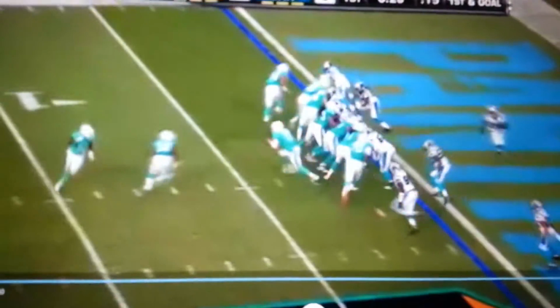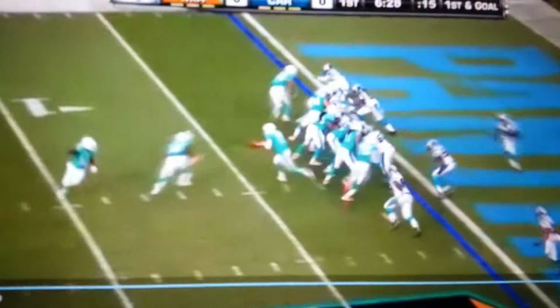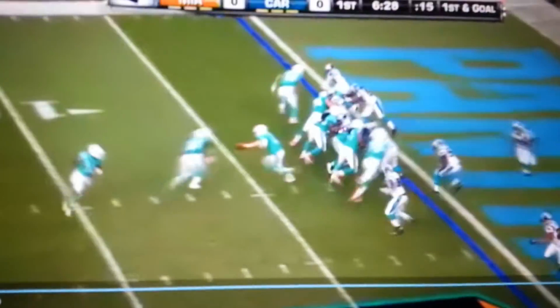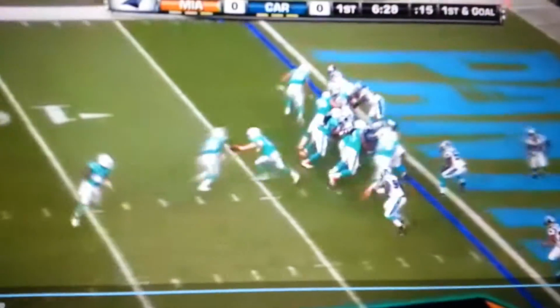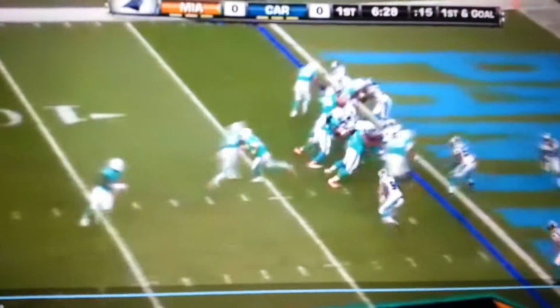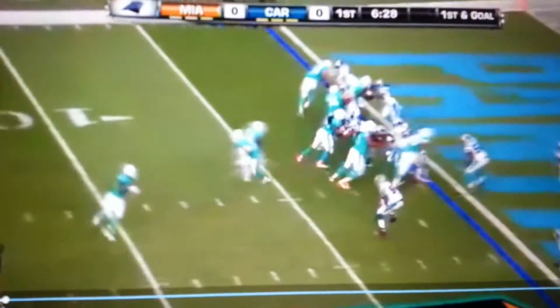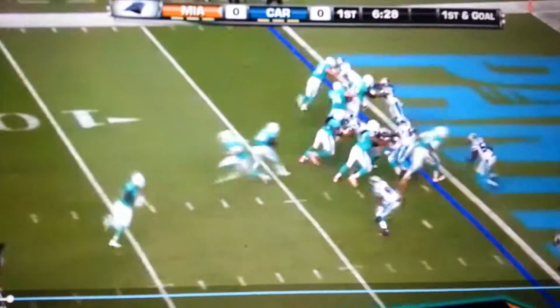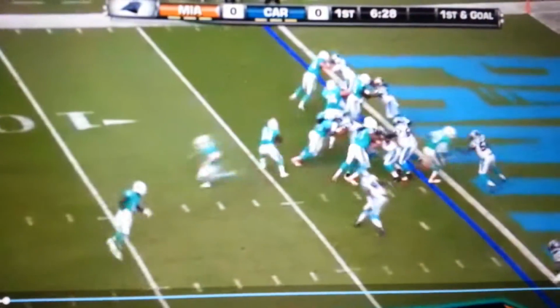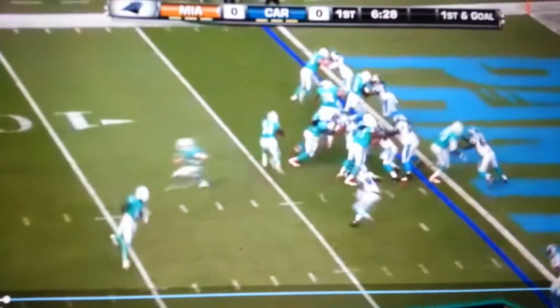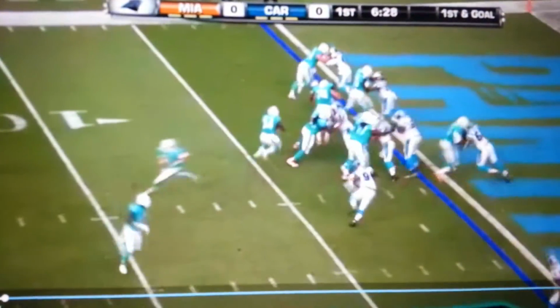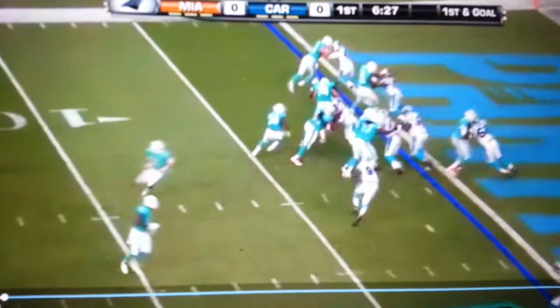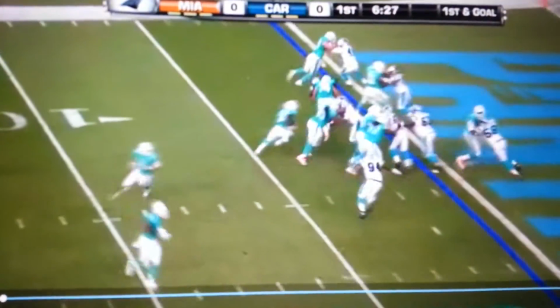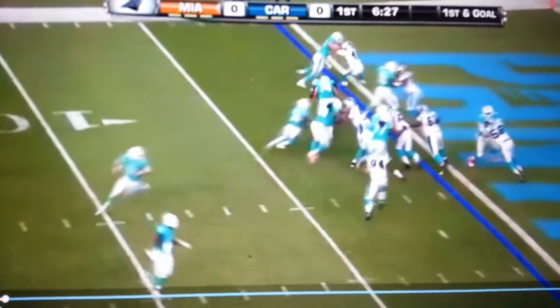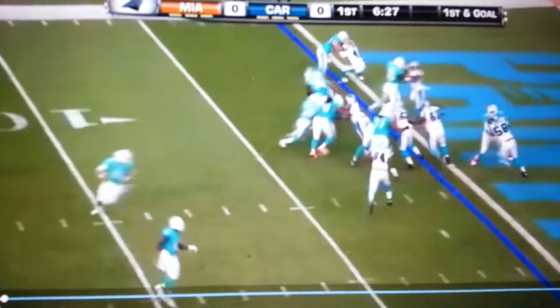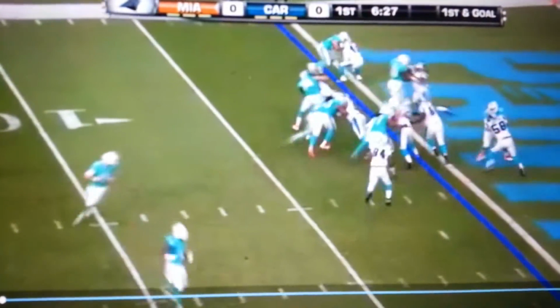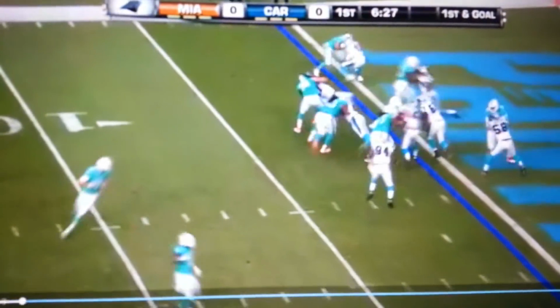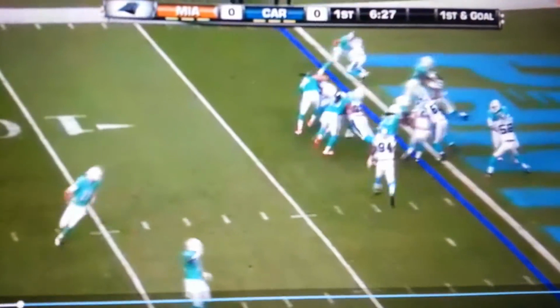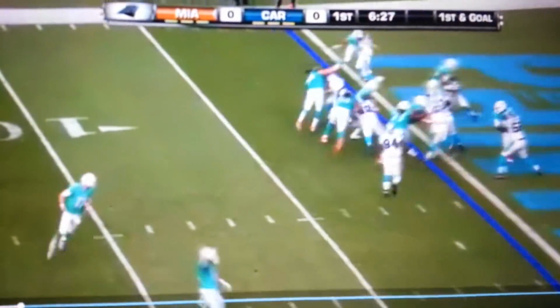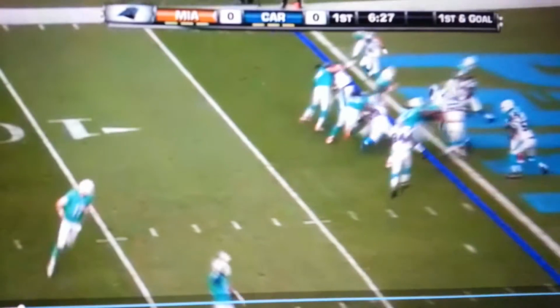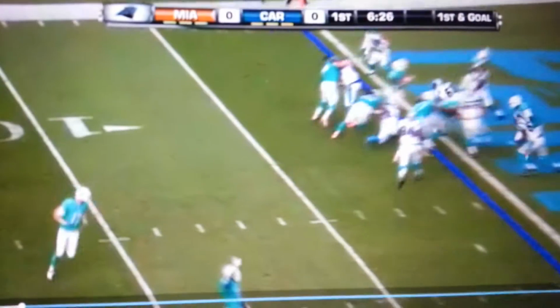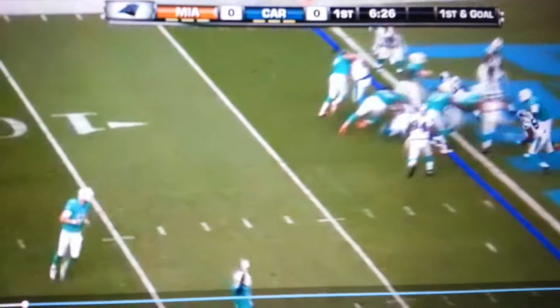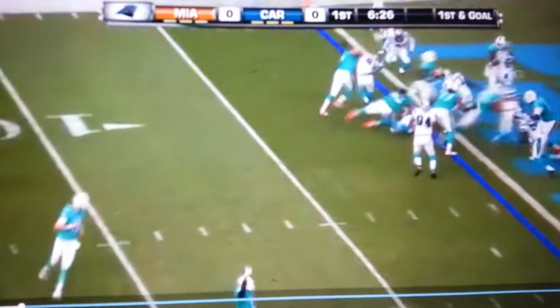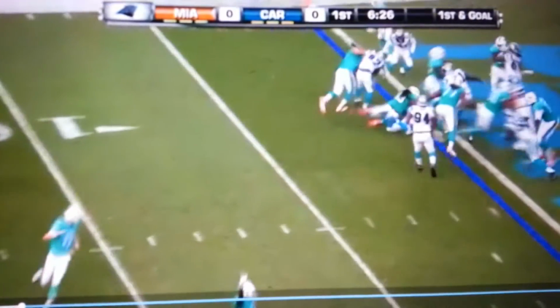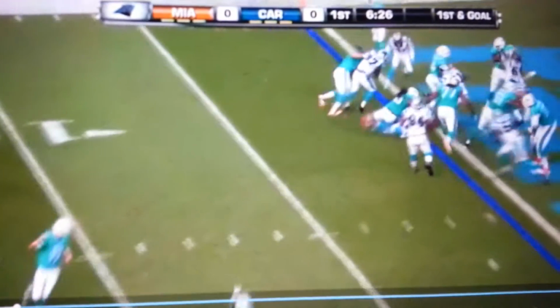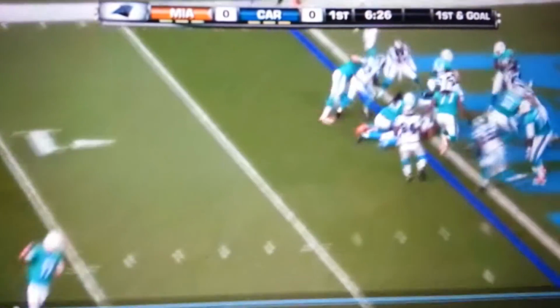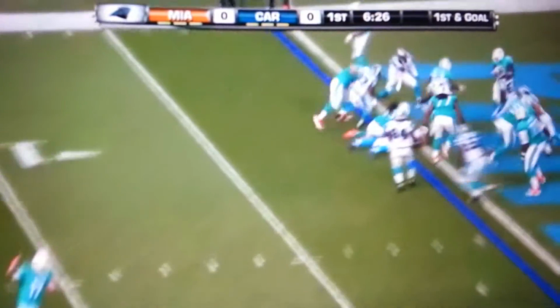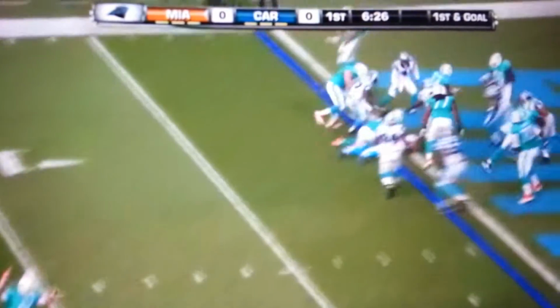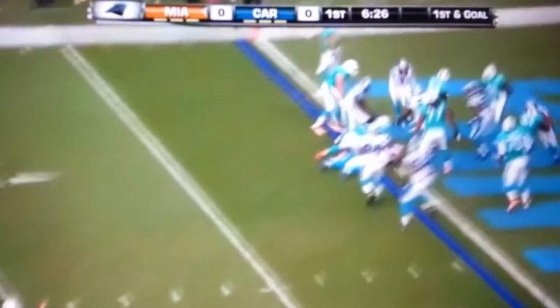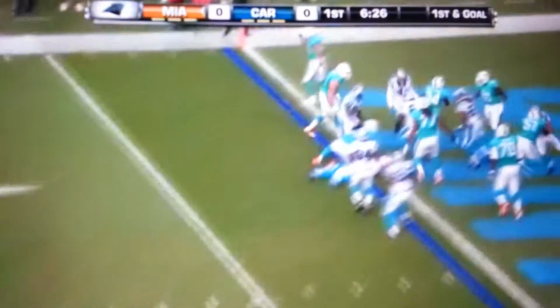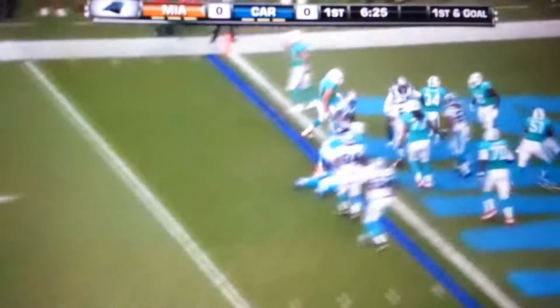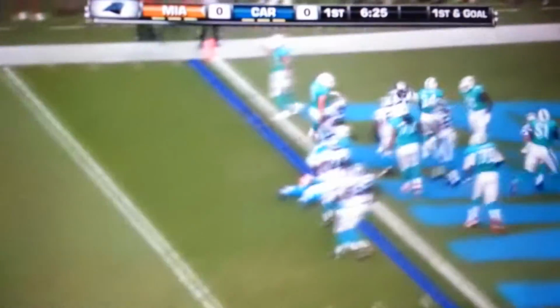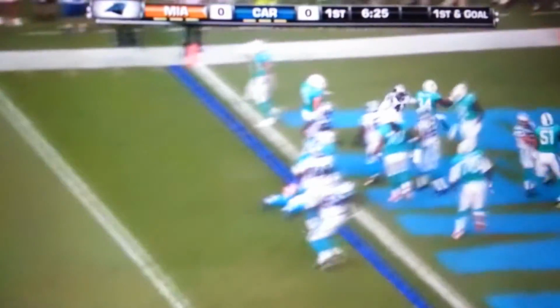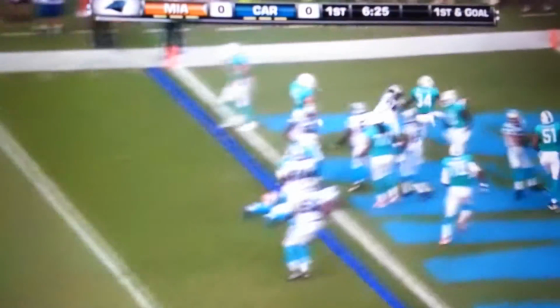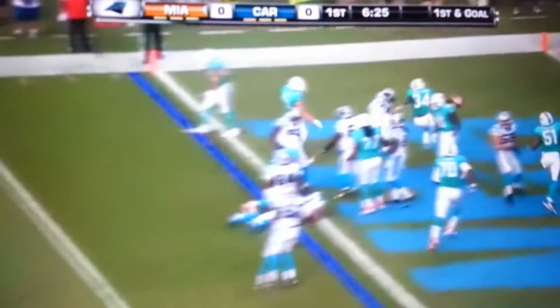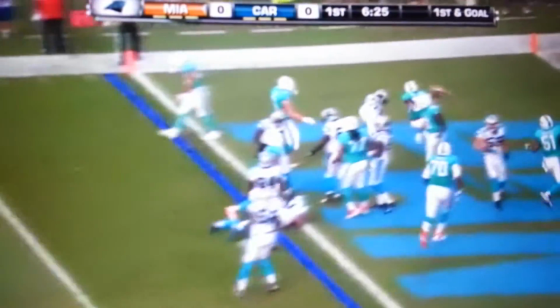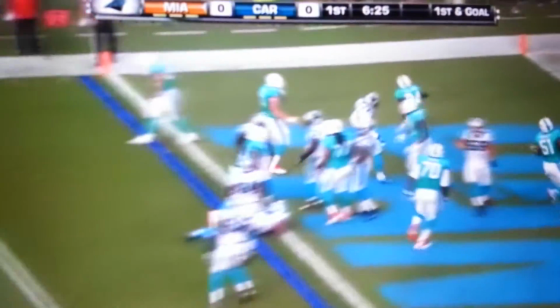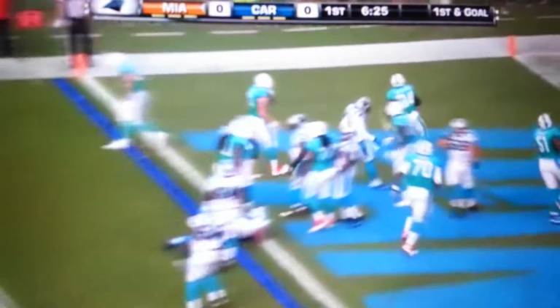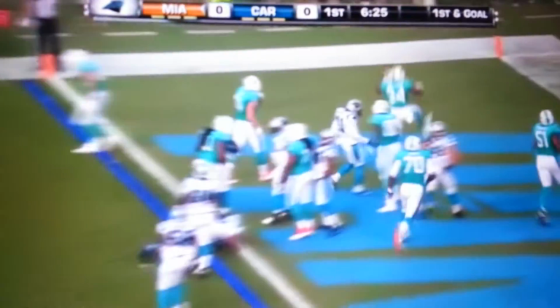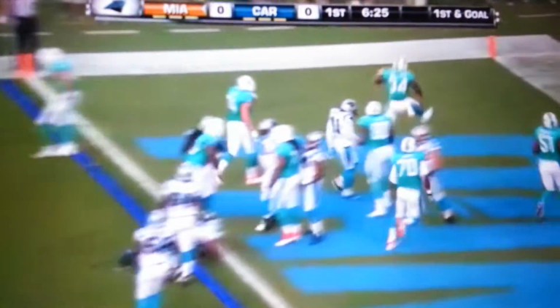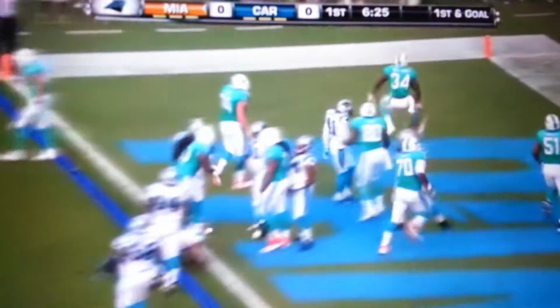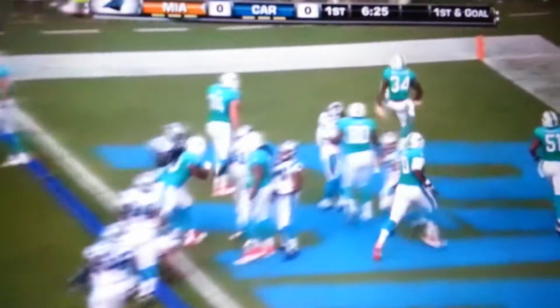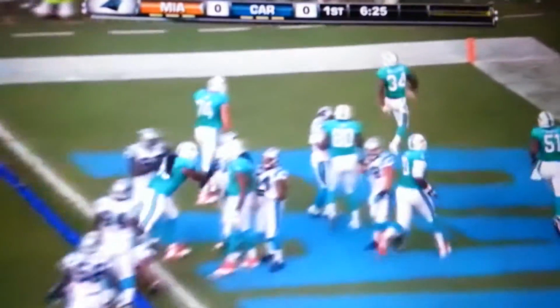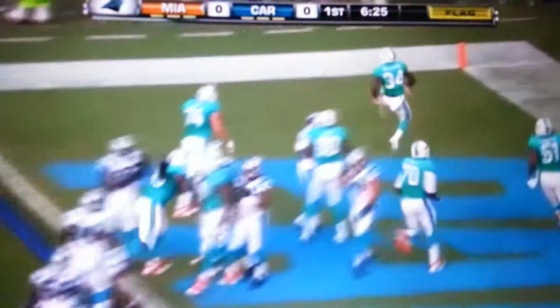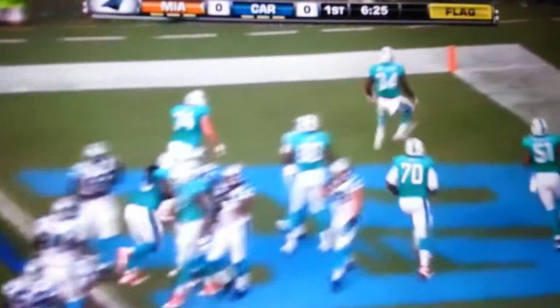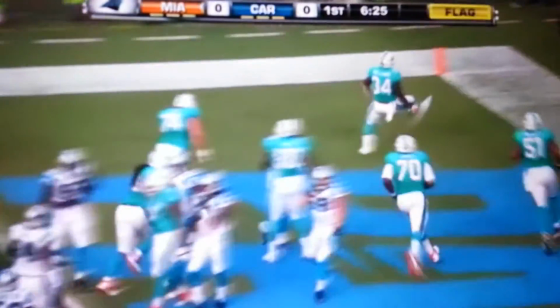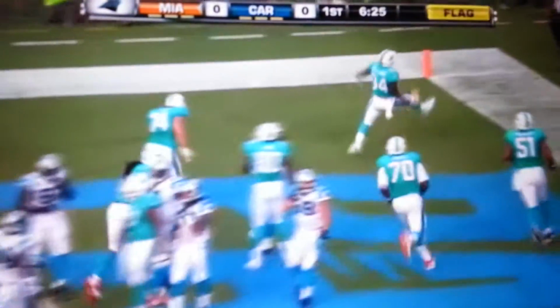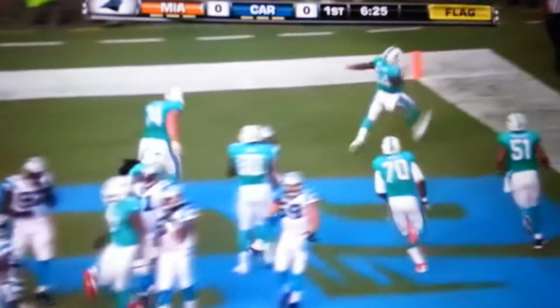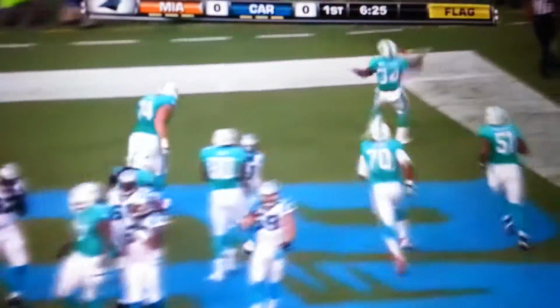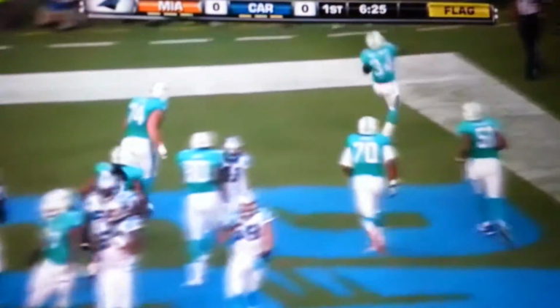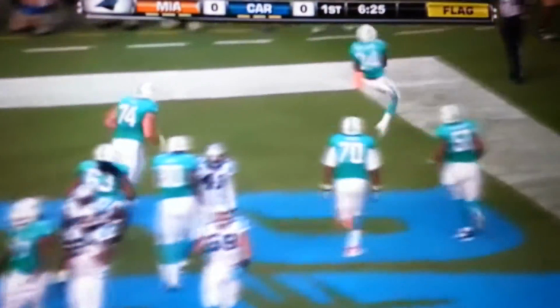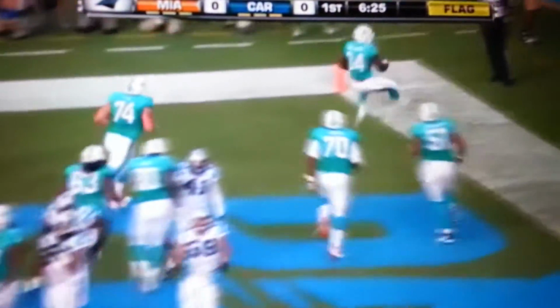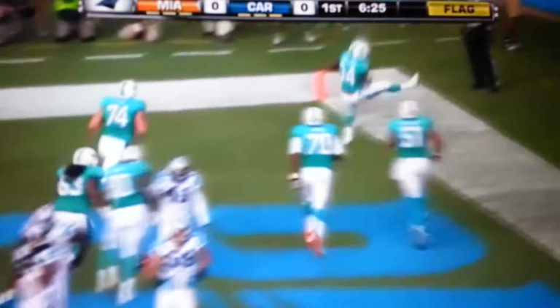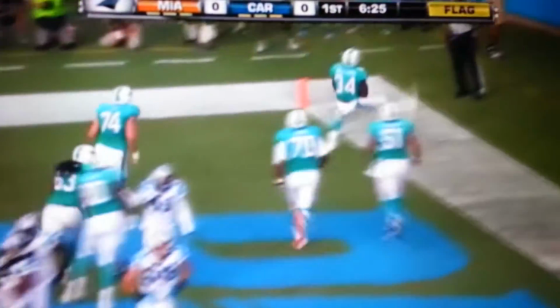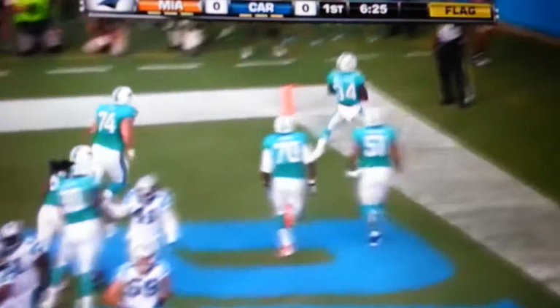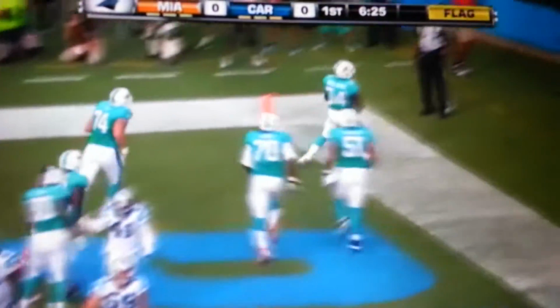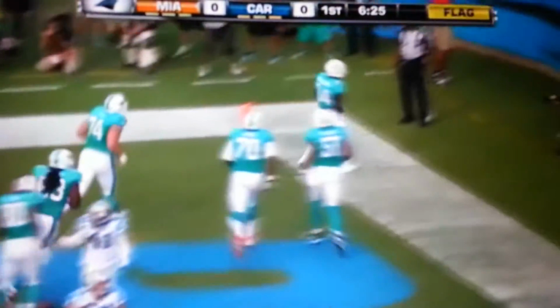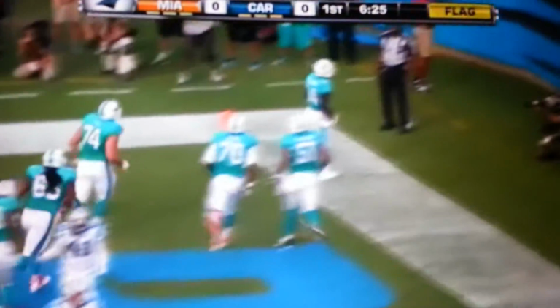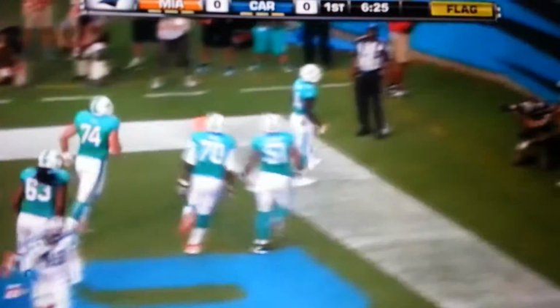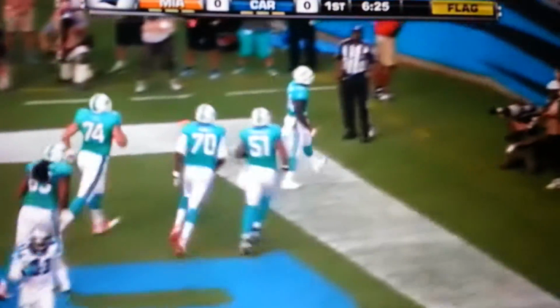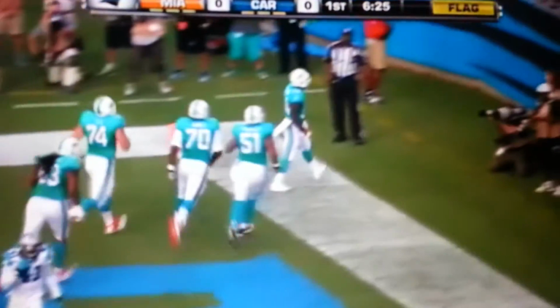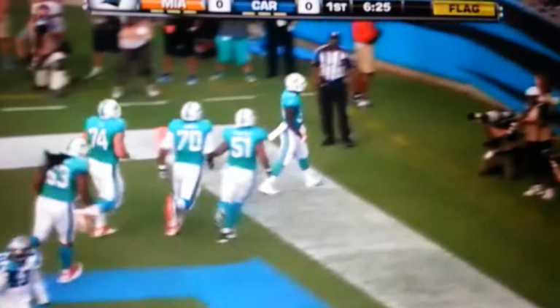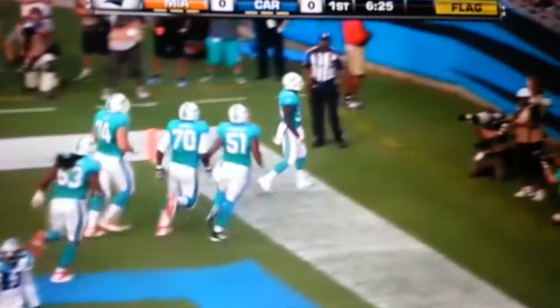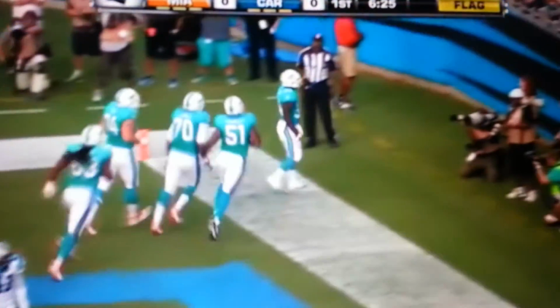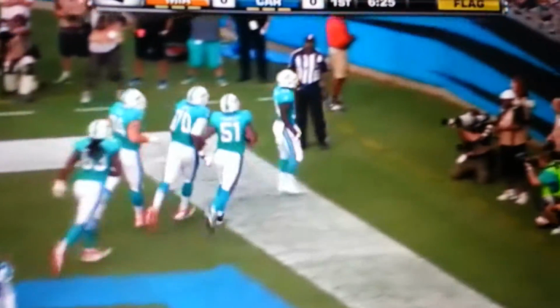Dolphins unbalanced the line and they run to the strong side. Williams scores standing up, but another flag going to hold everything.